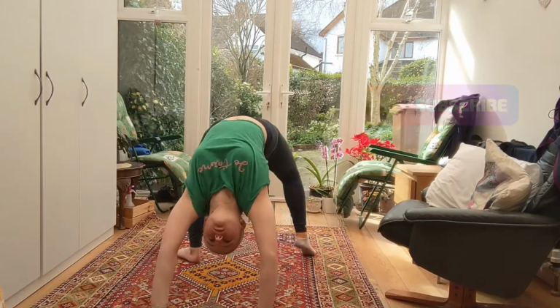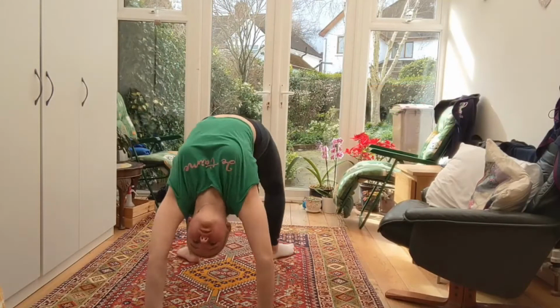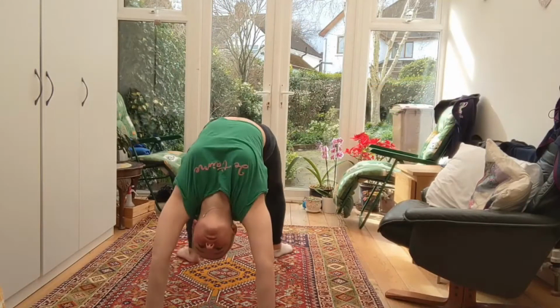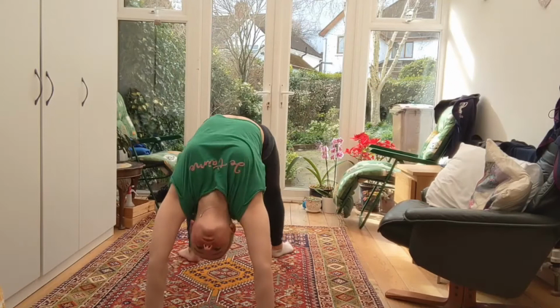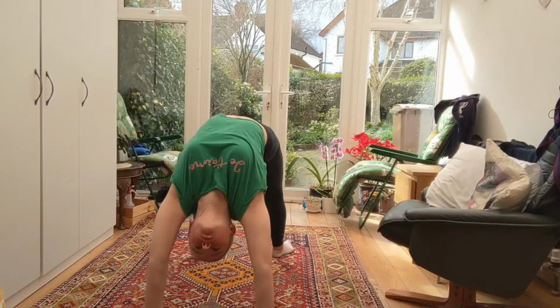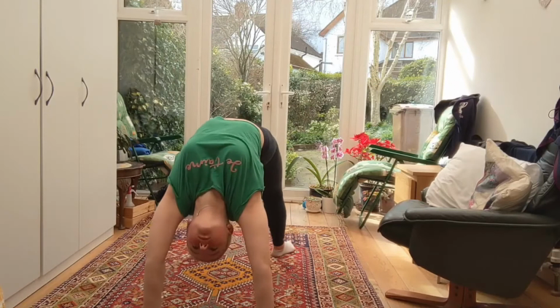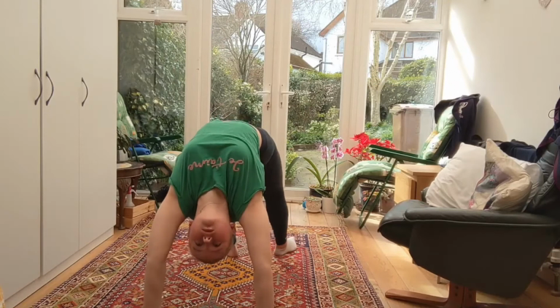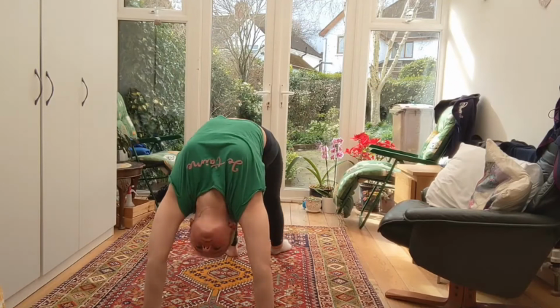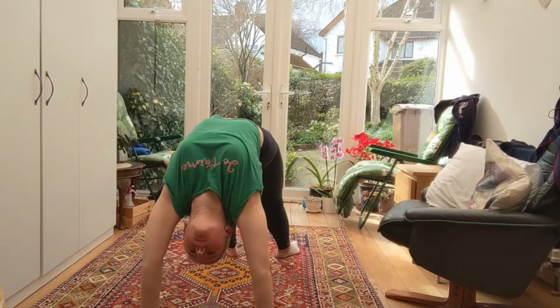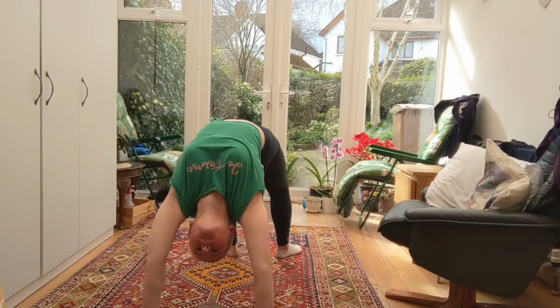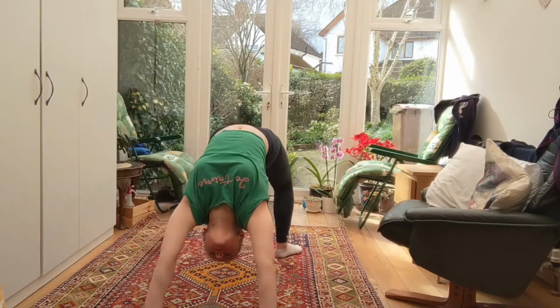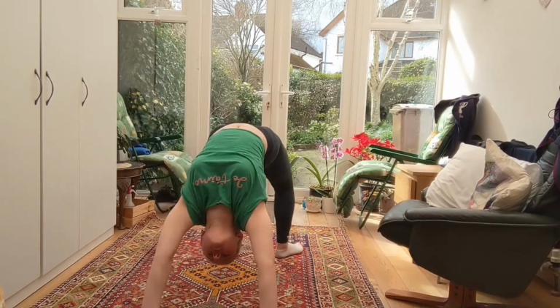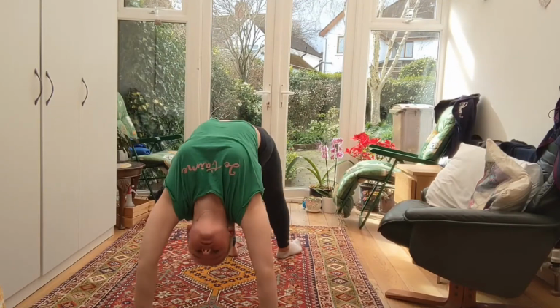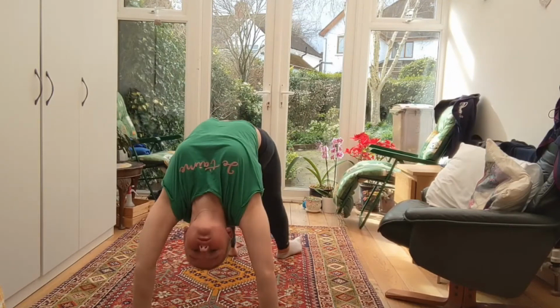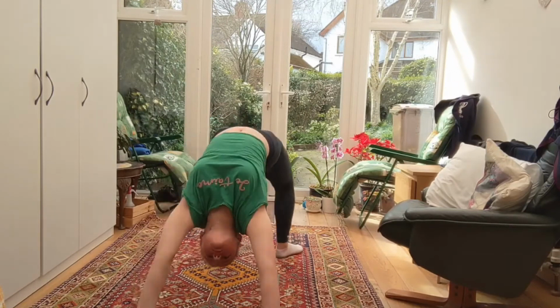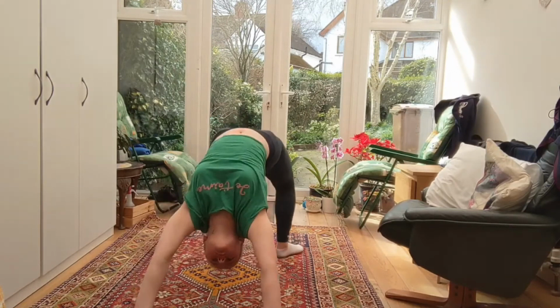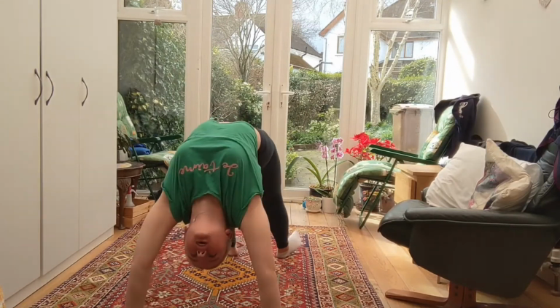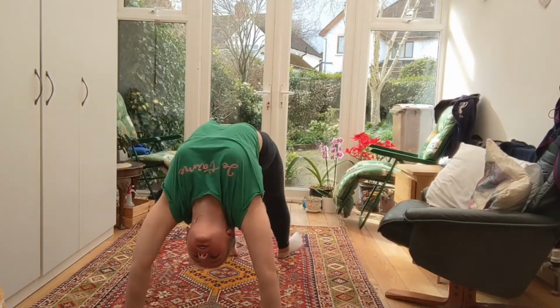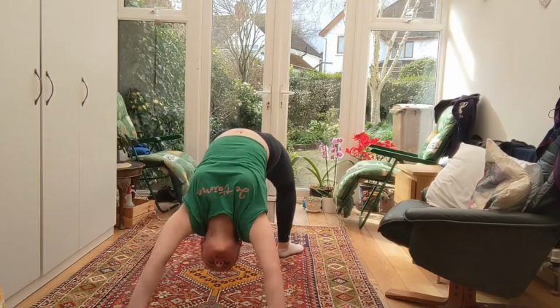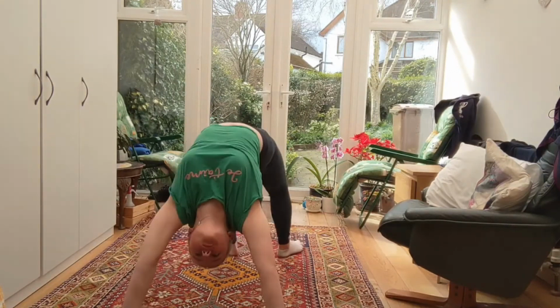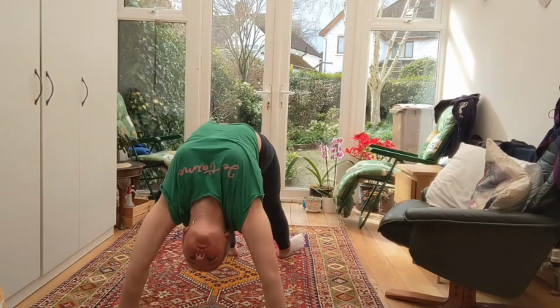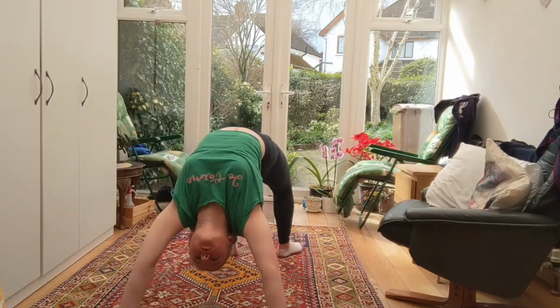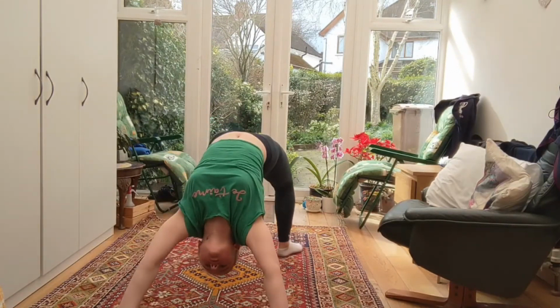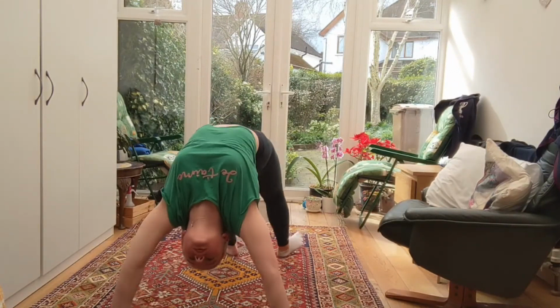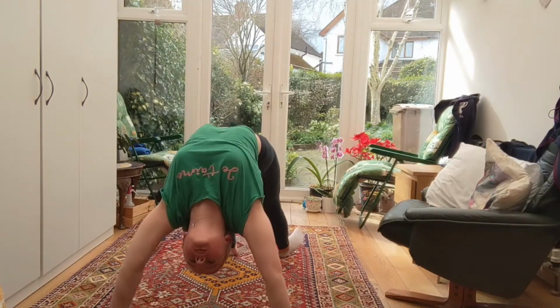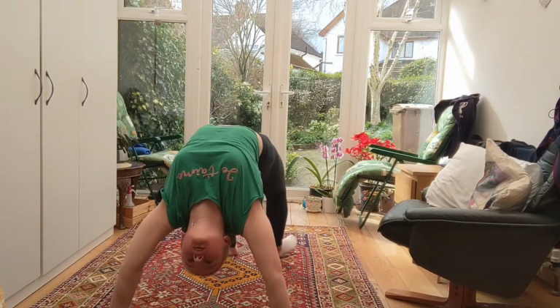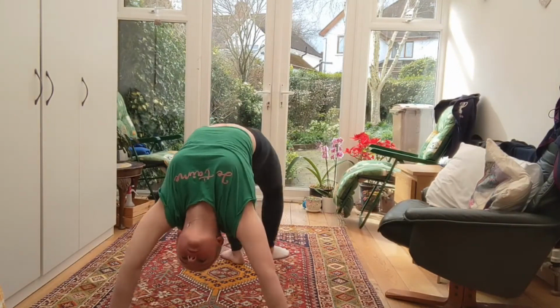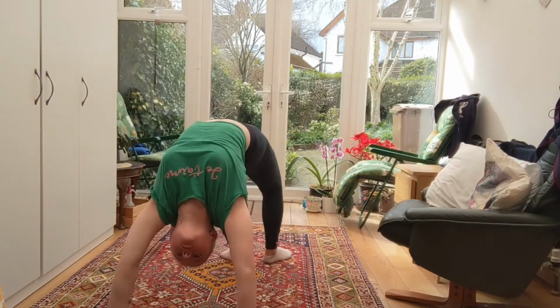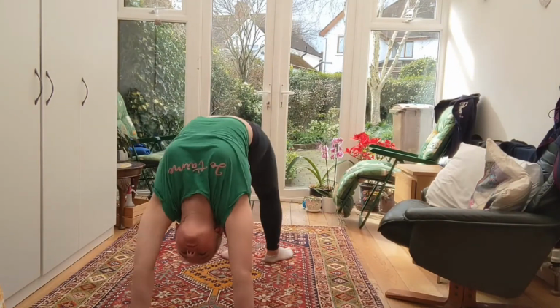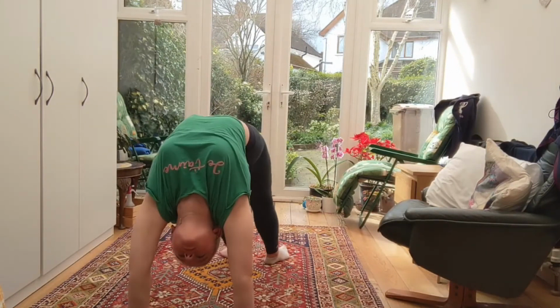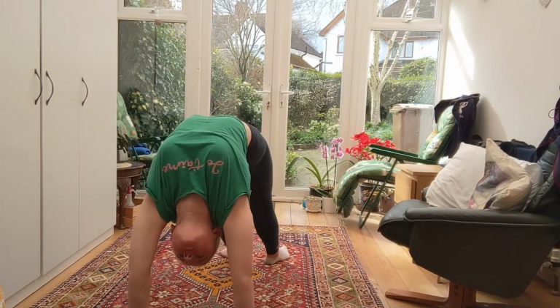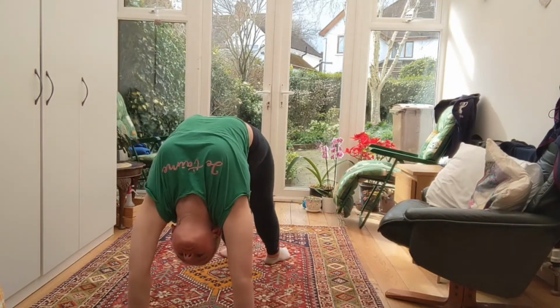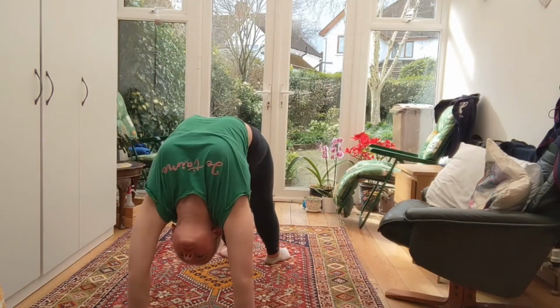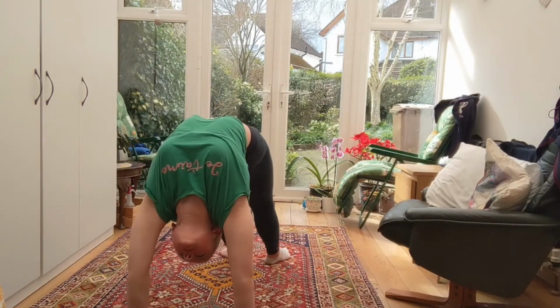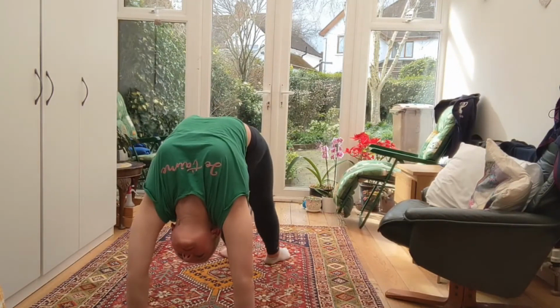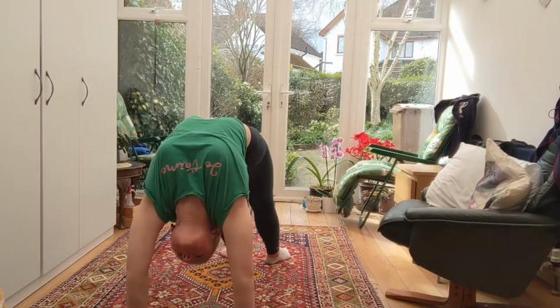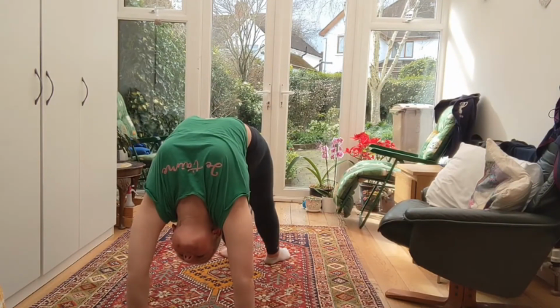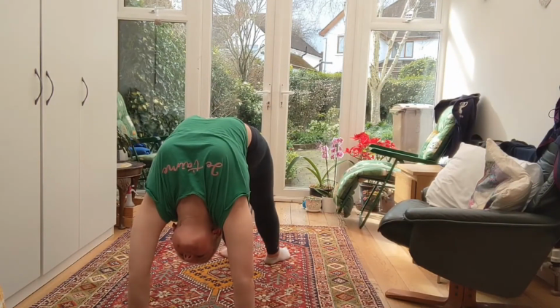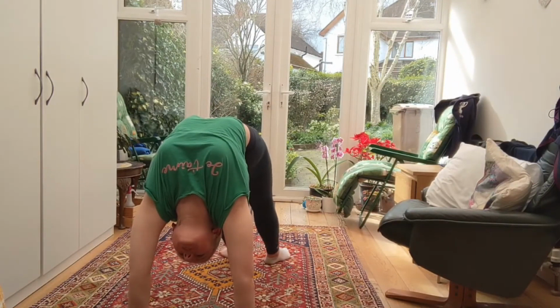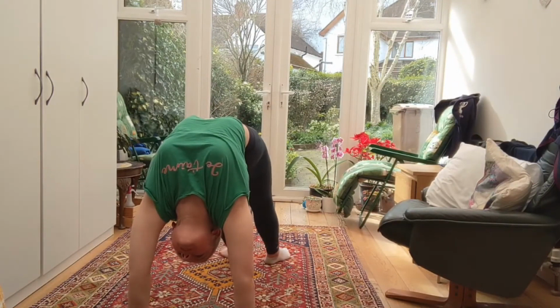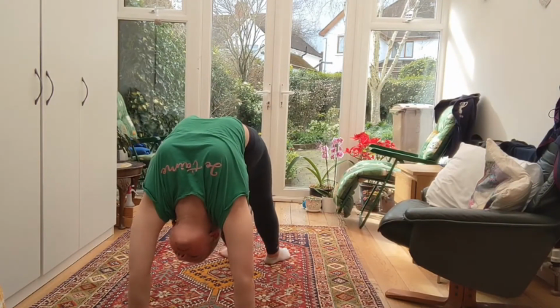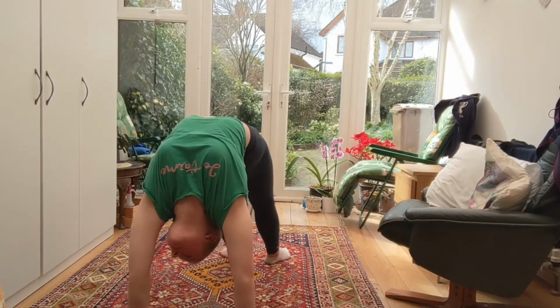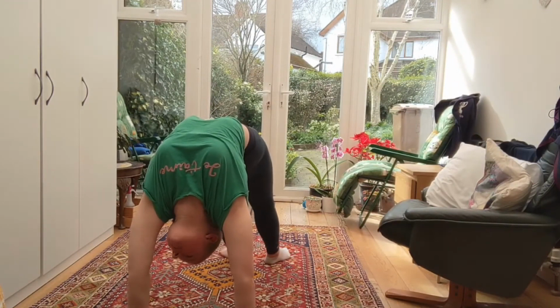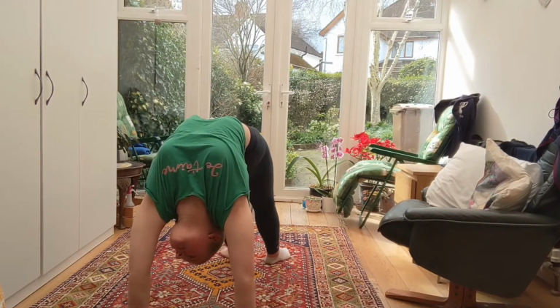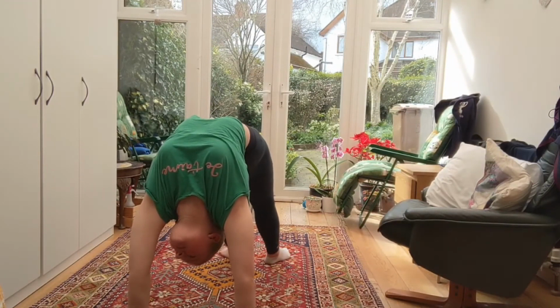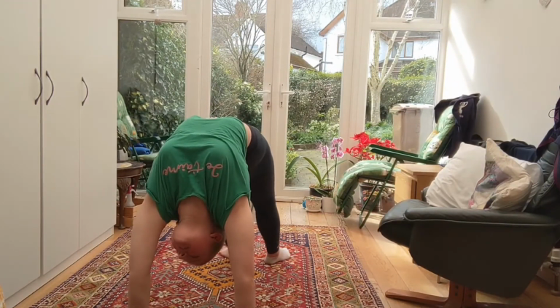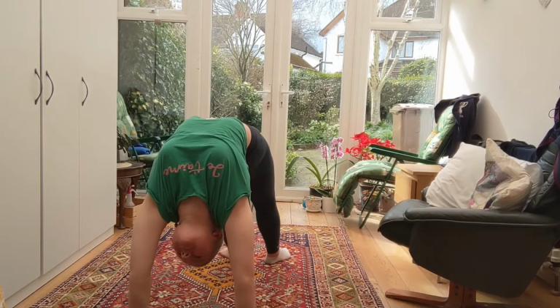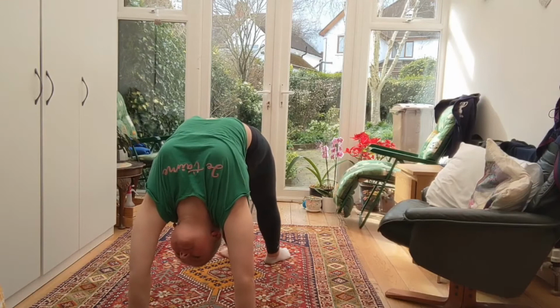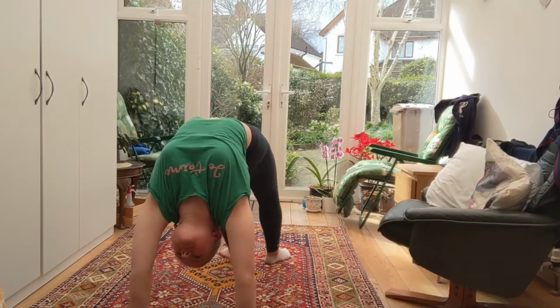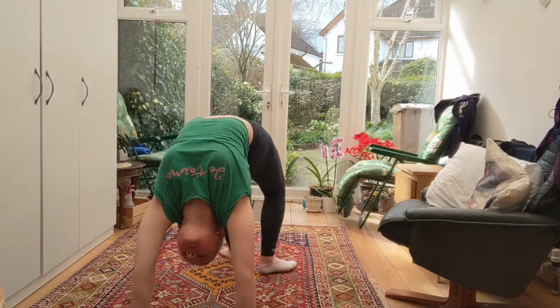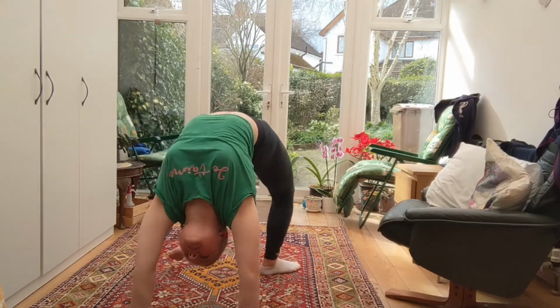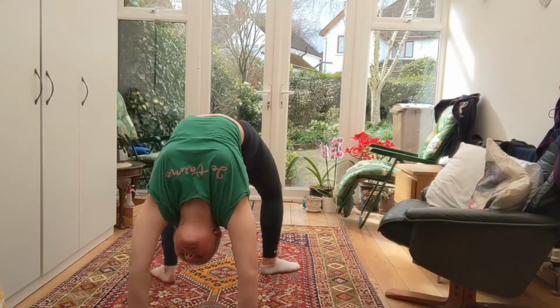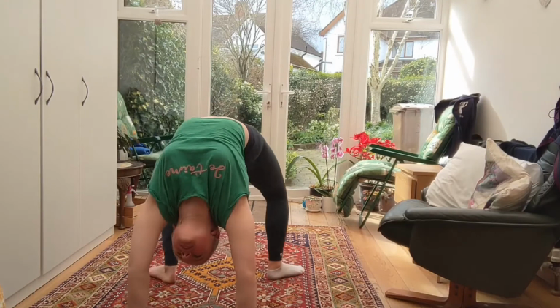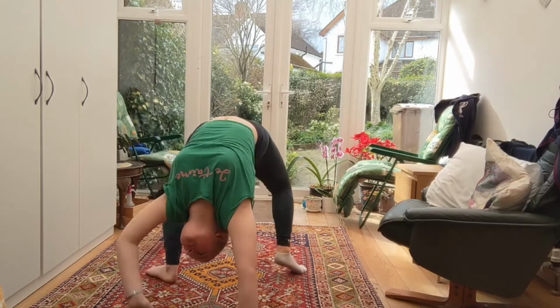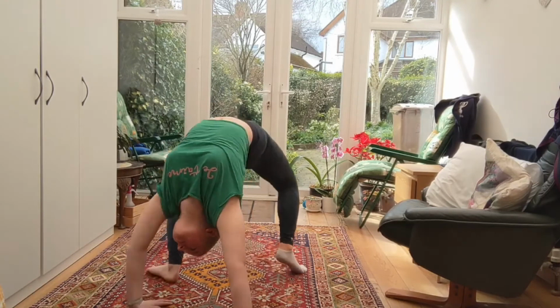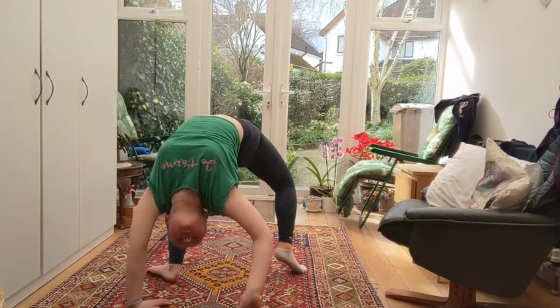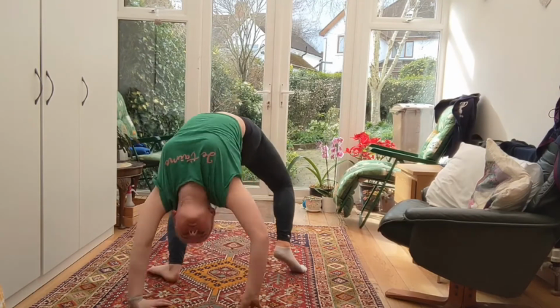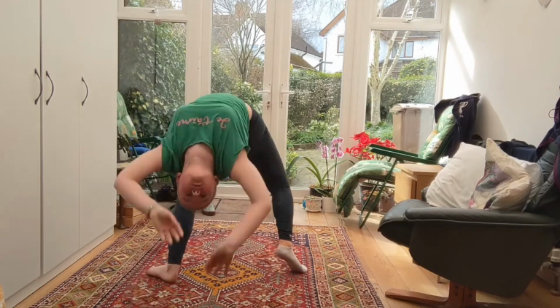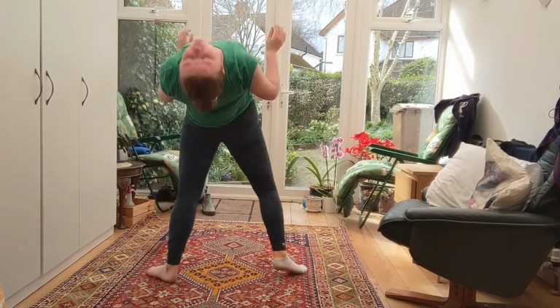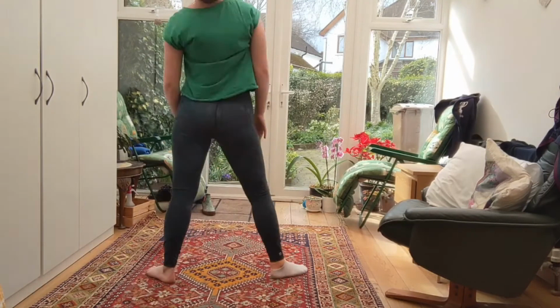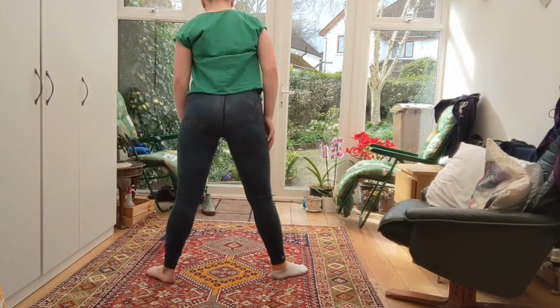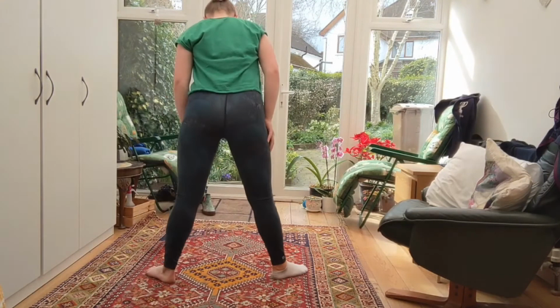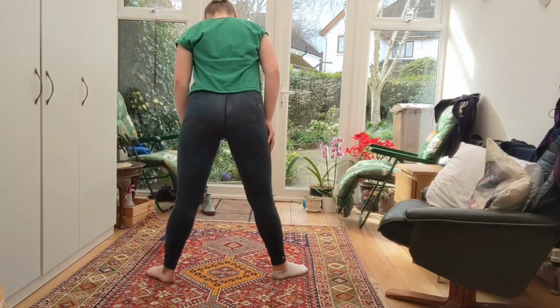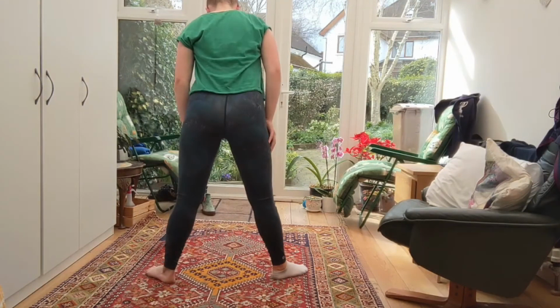To start off you need to warm up your back, legs, ankles and wrists. I will leave a follow-along warm-up routine that you can use in the description.